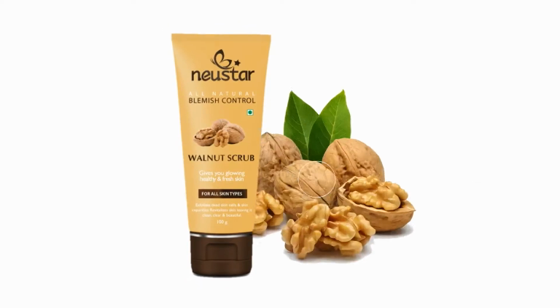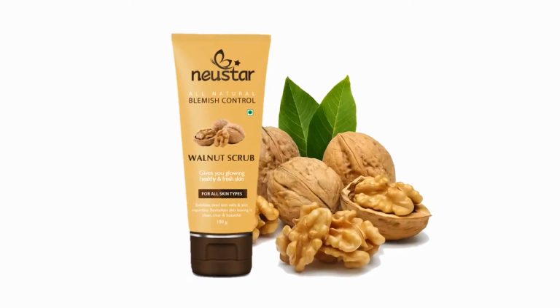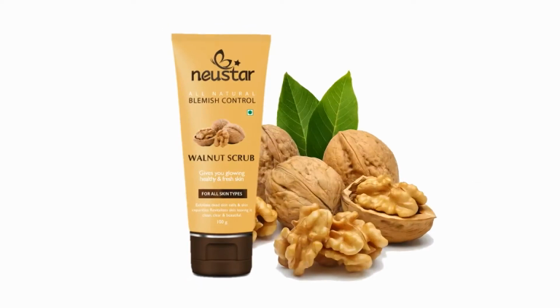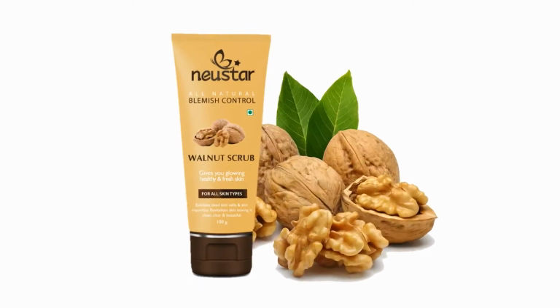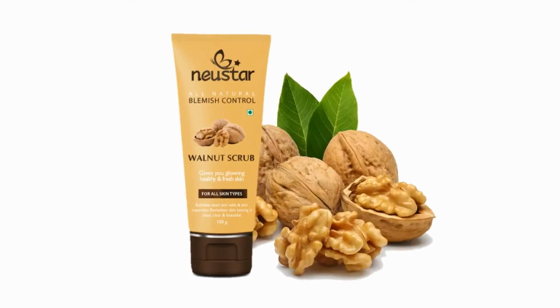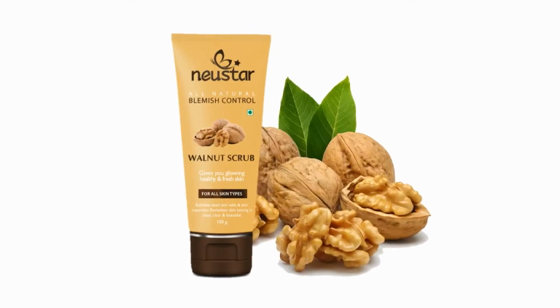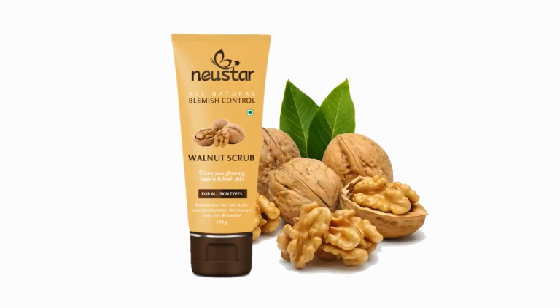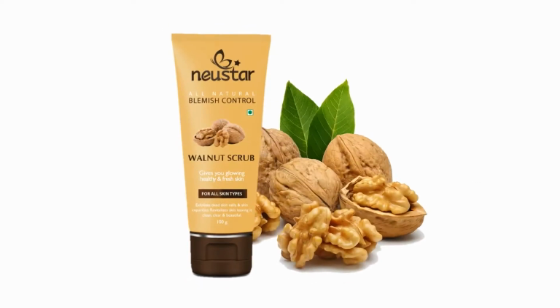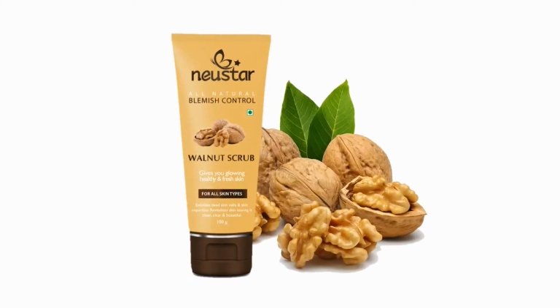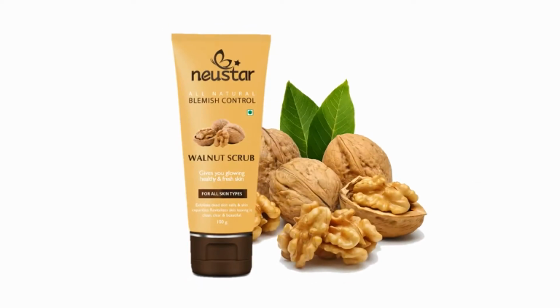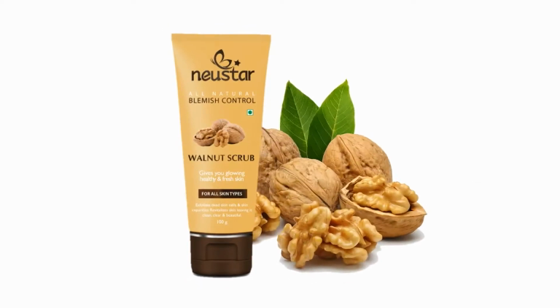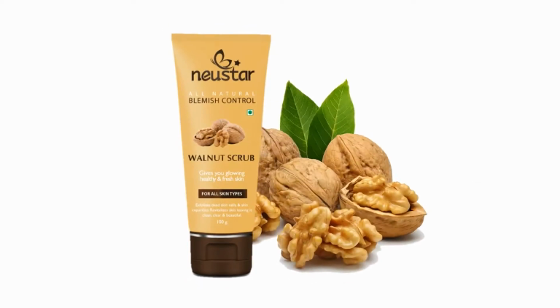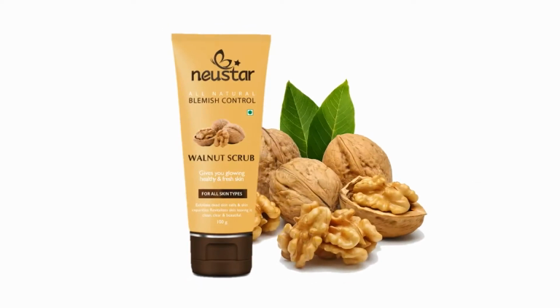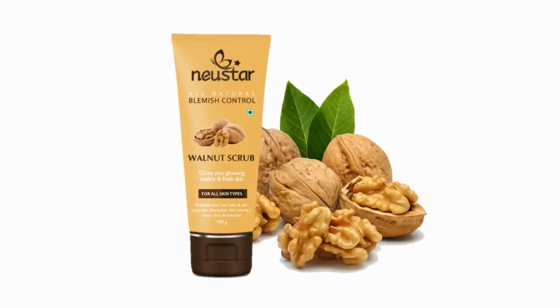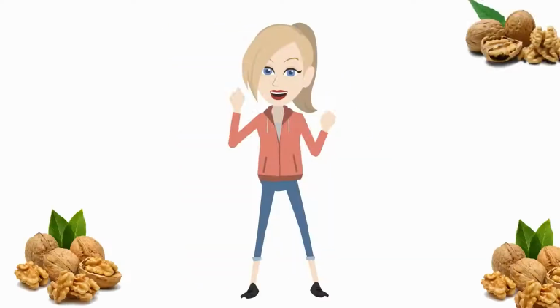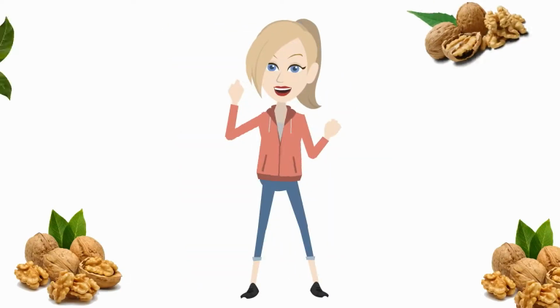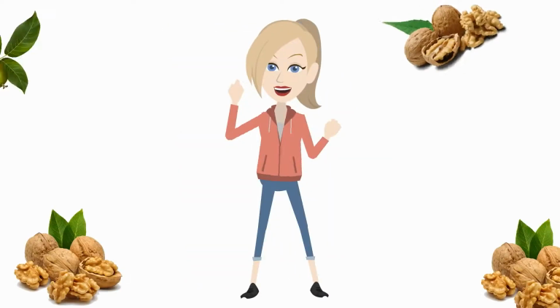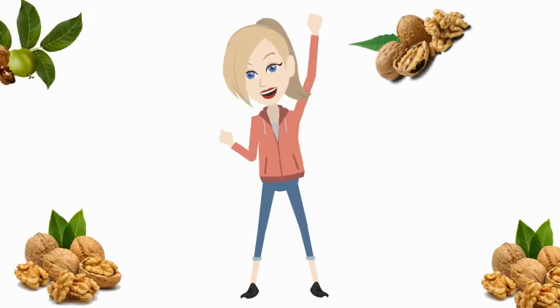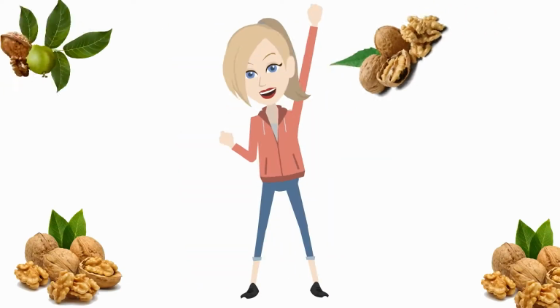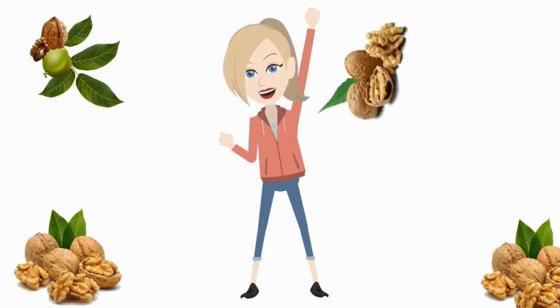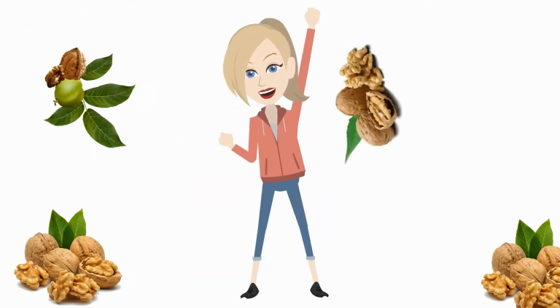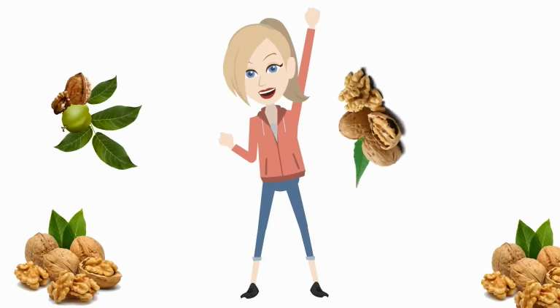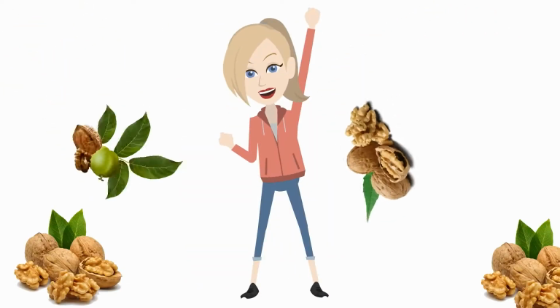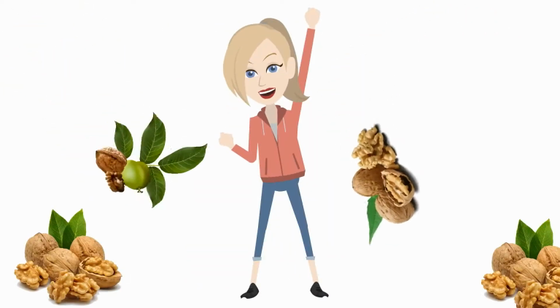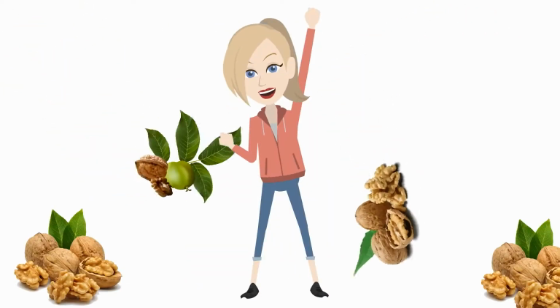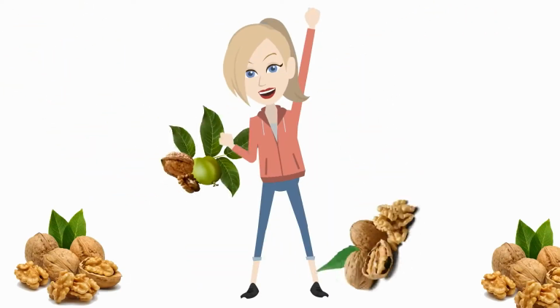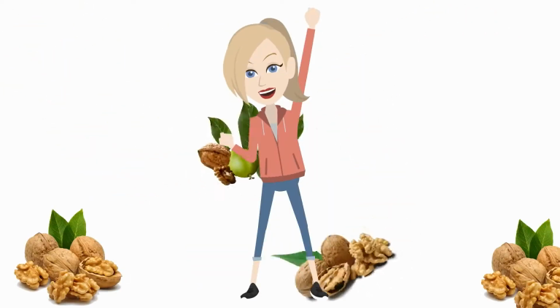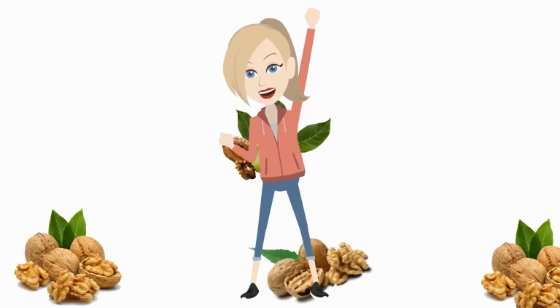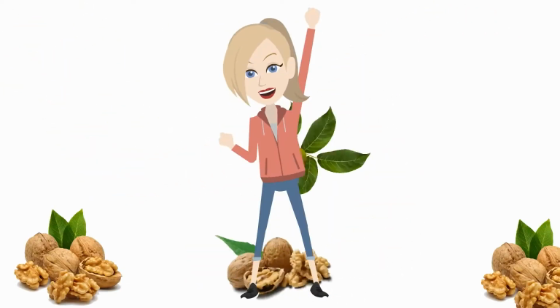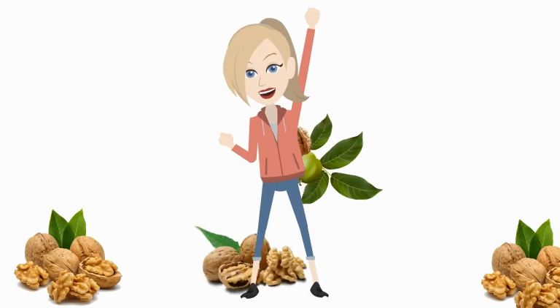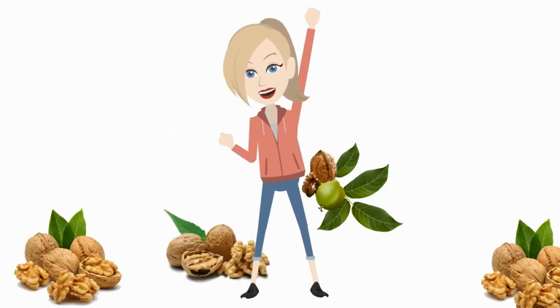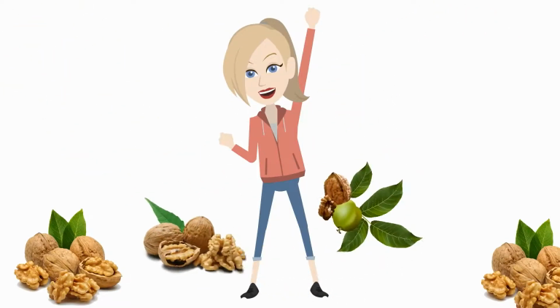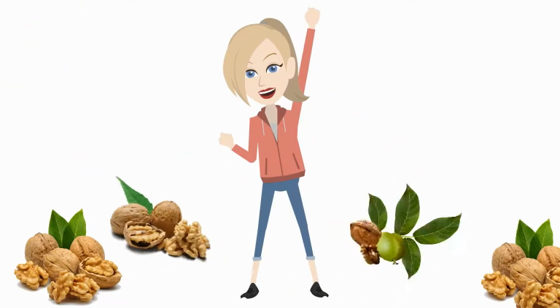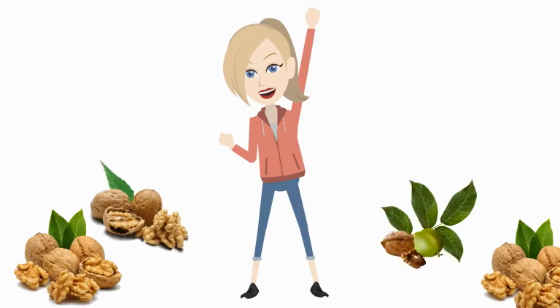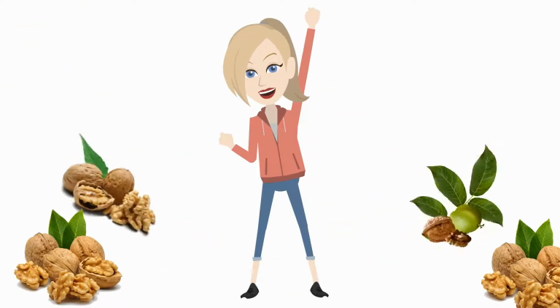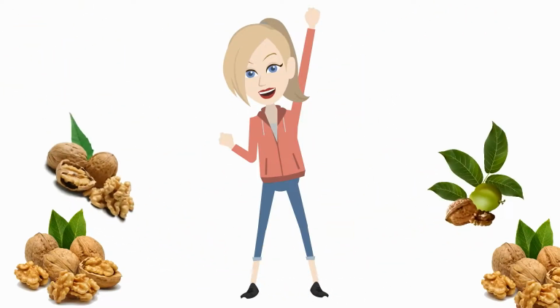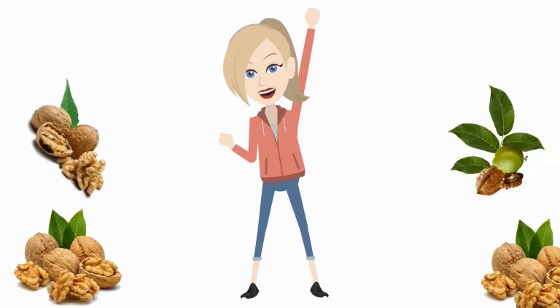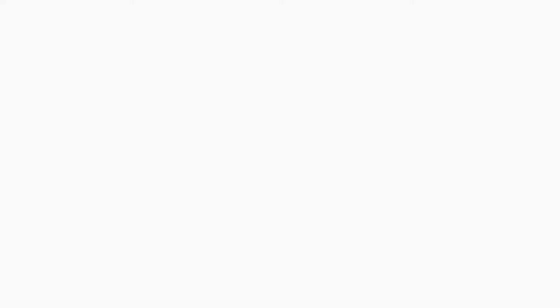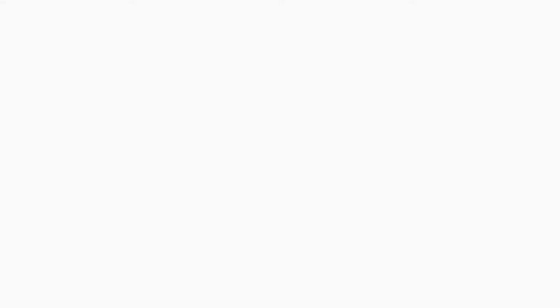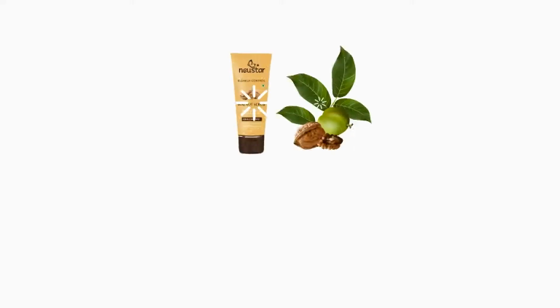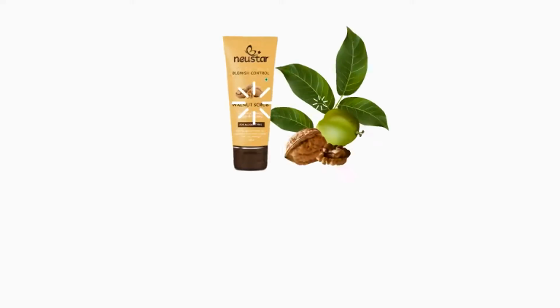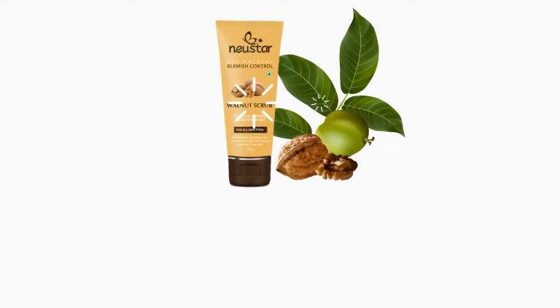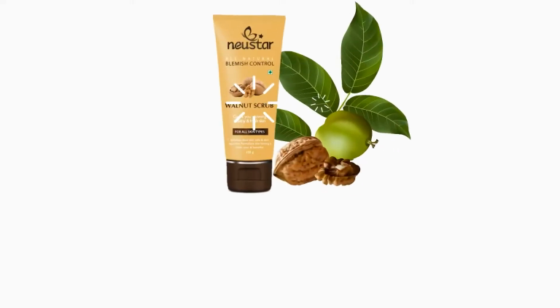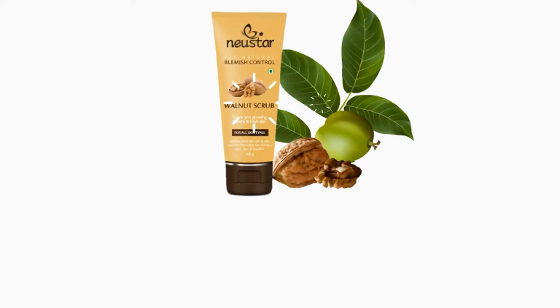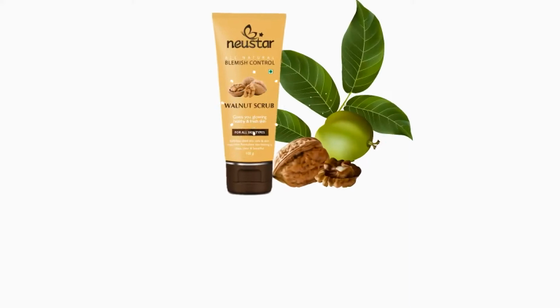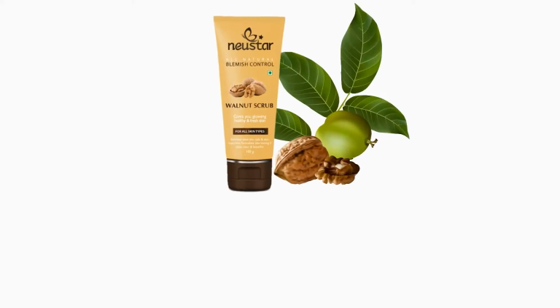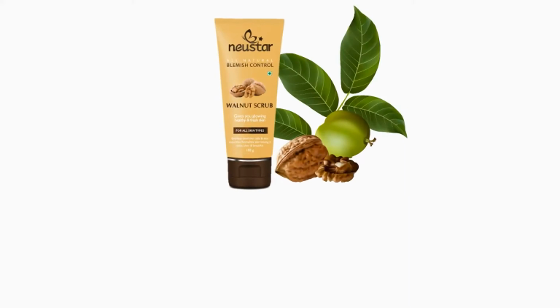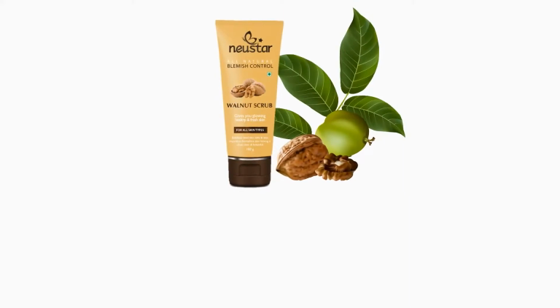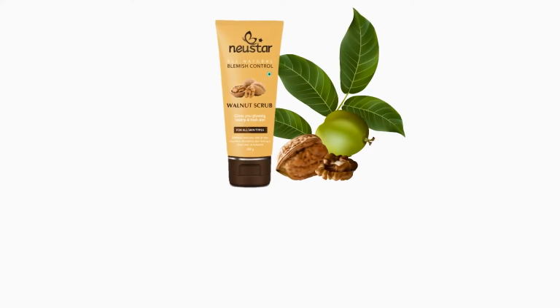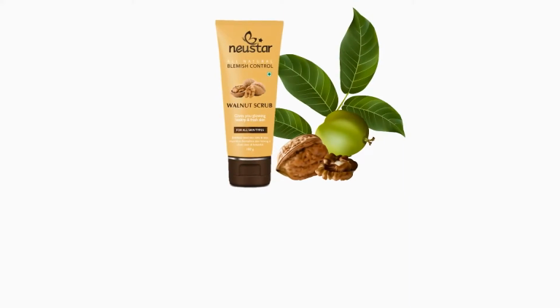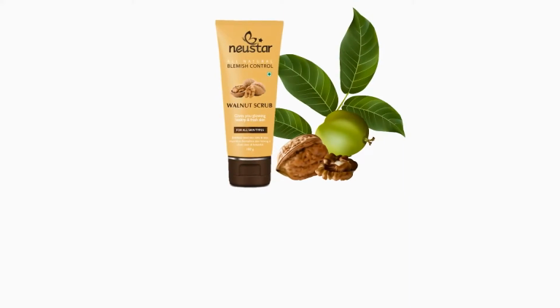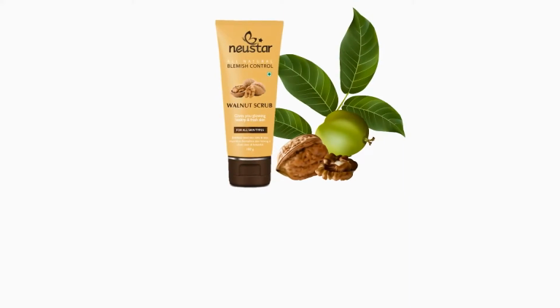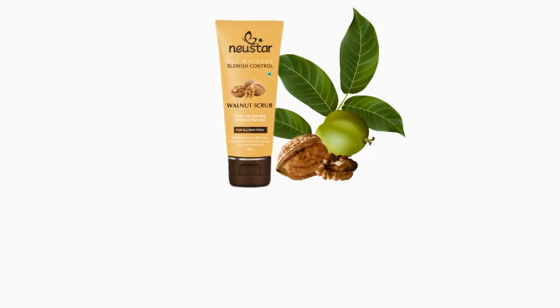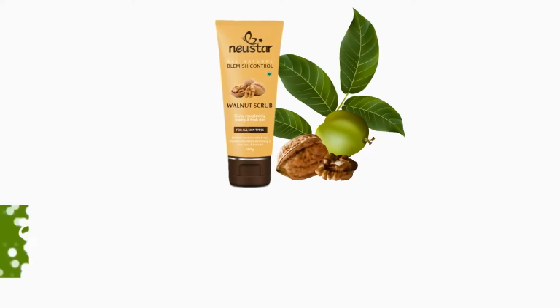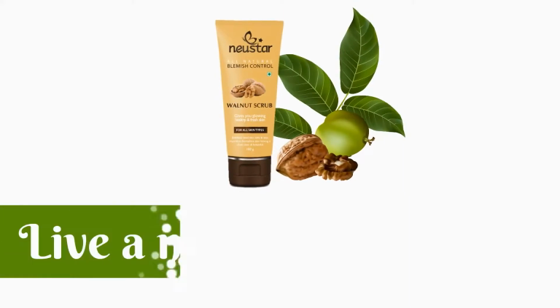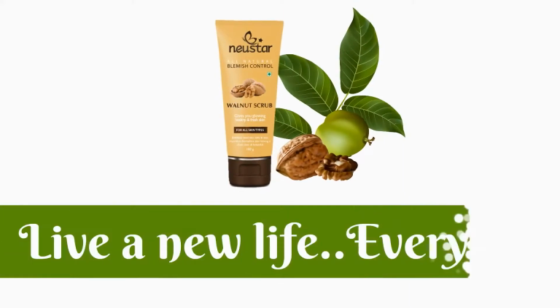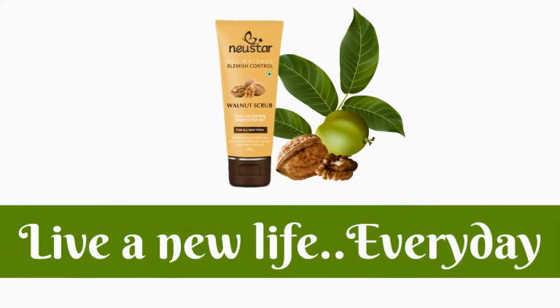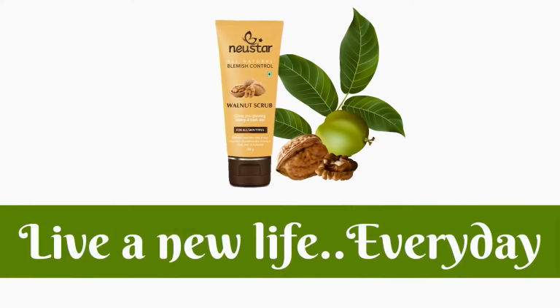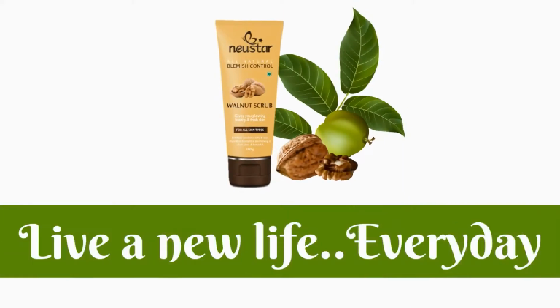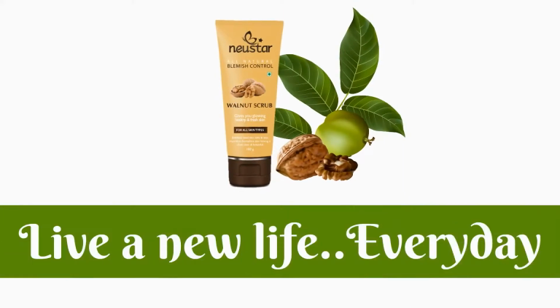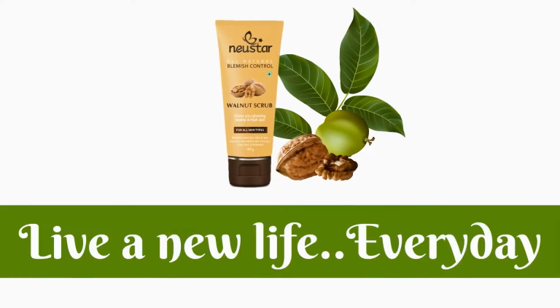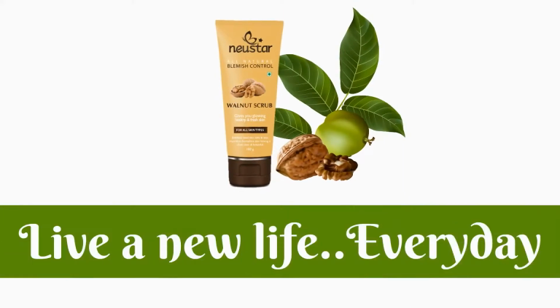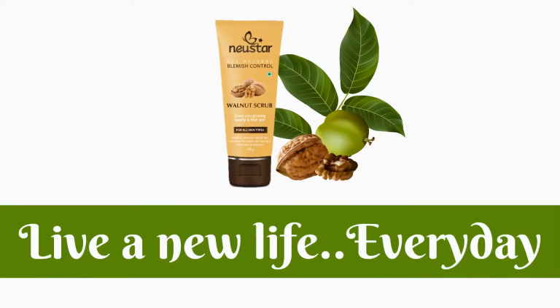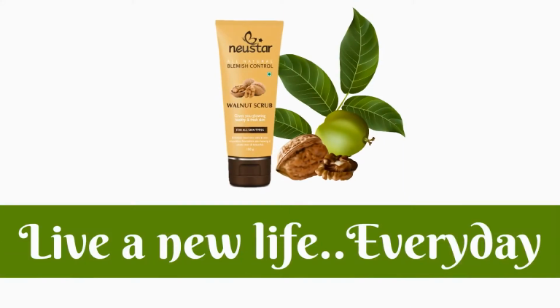Revitalize the skin to keep it clear and beautiful. New Star — live a new life every day.